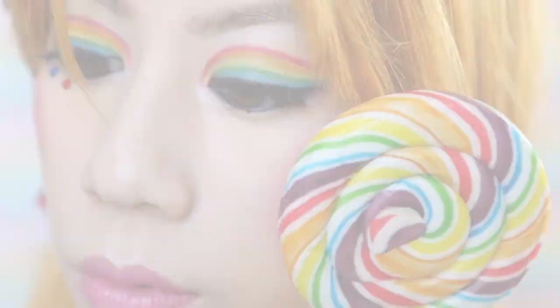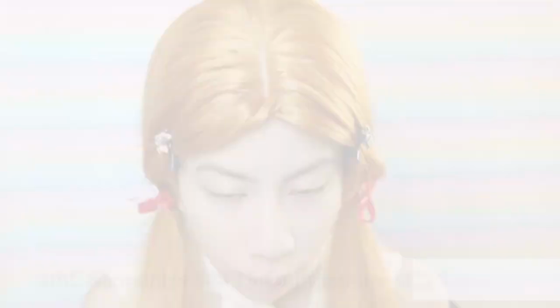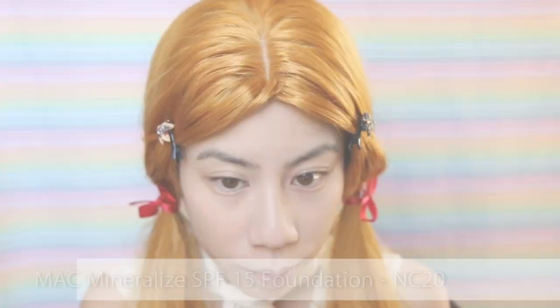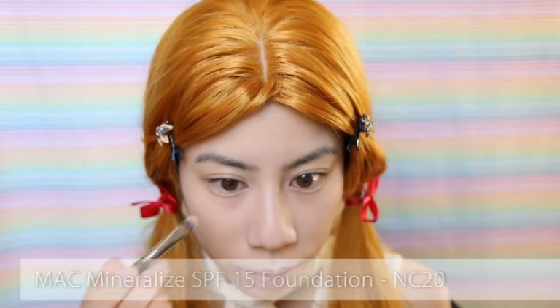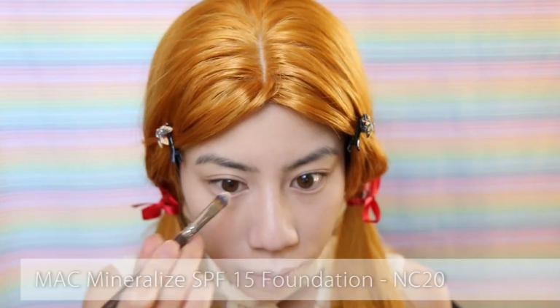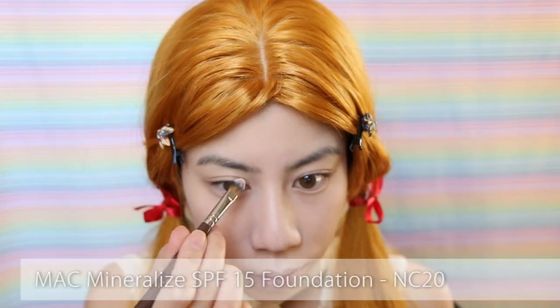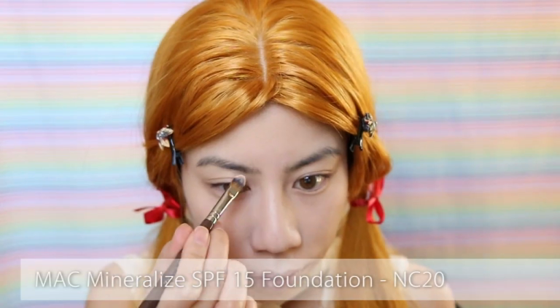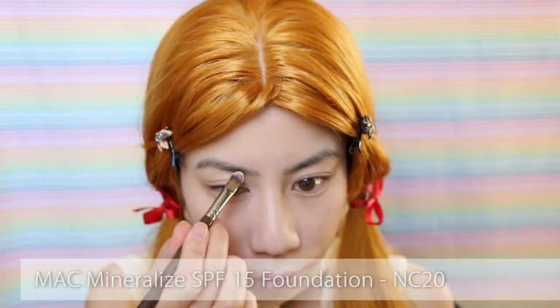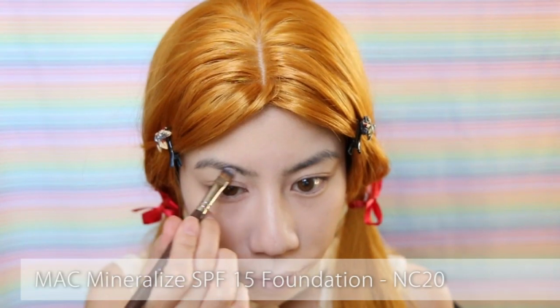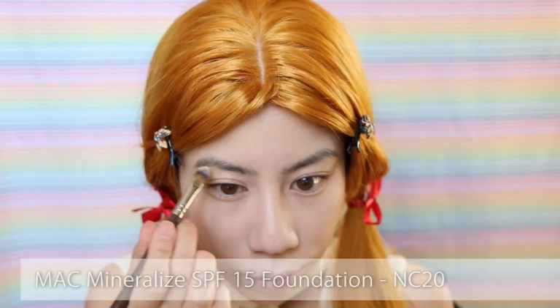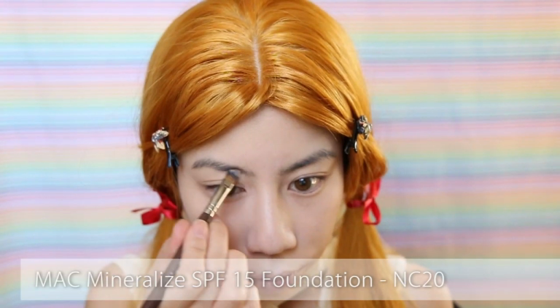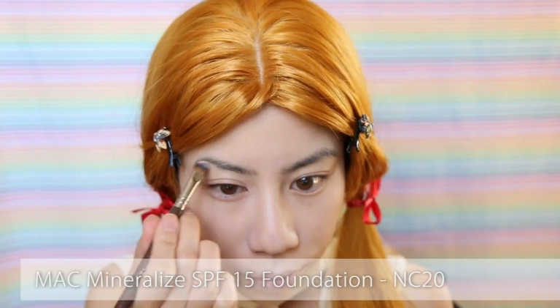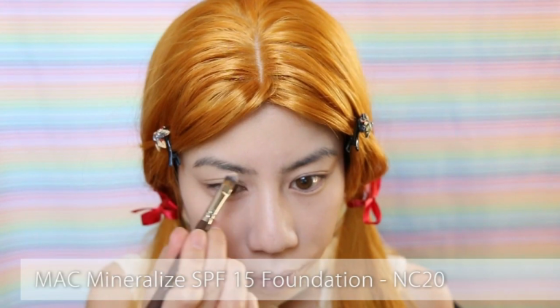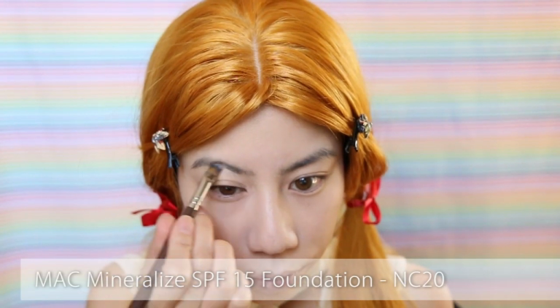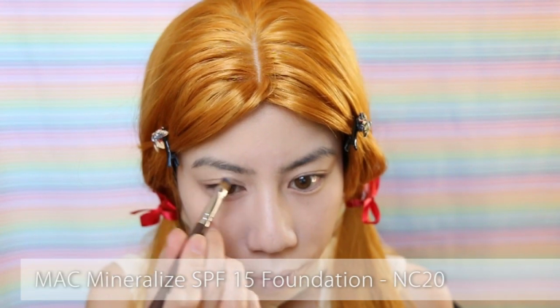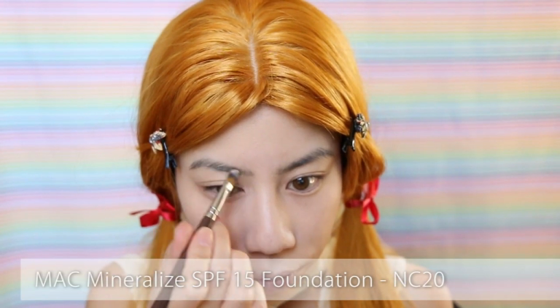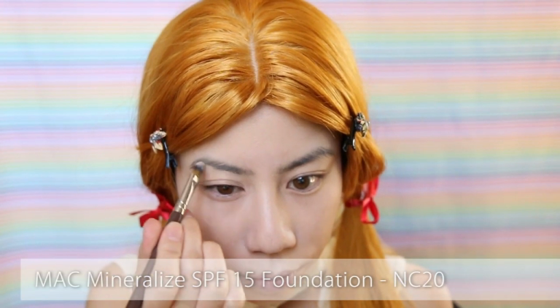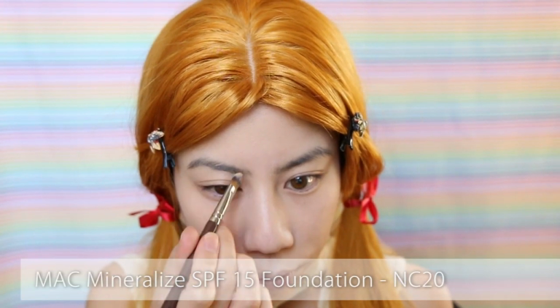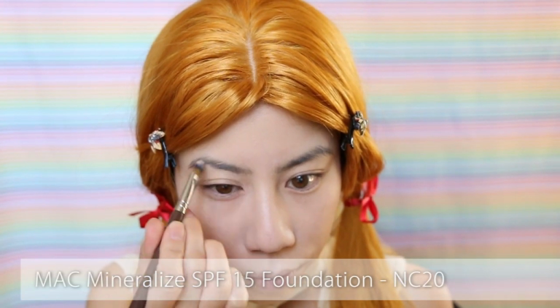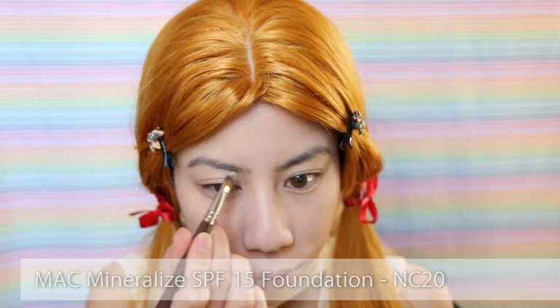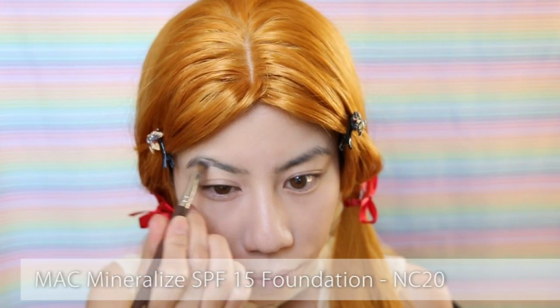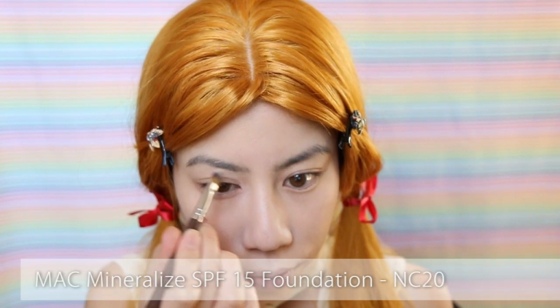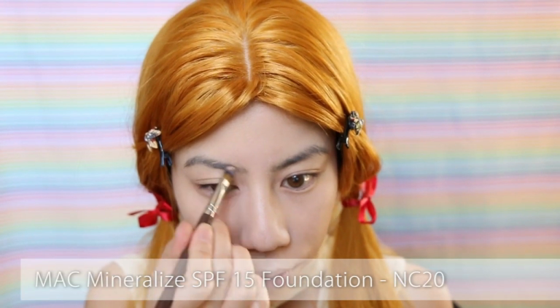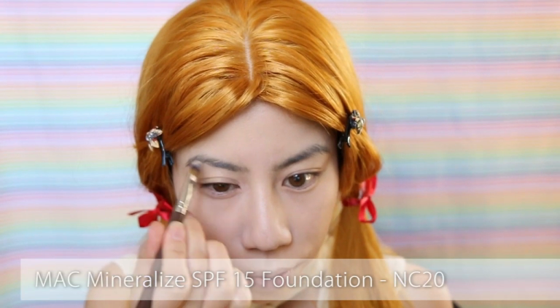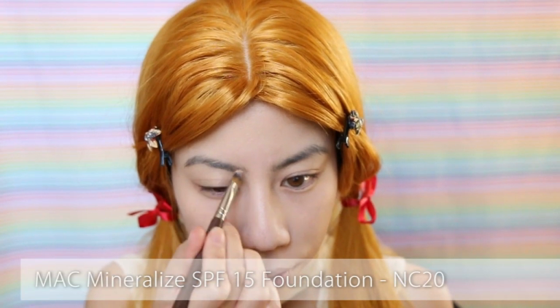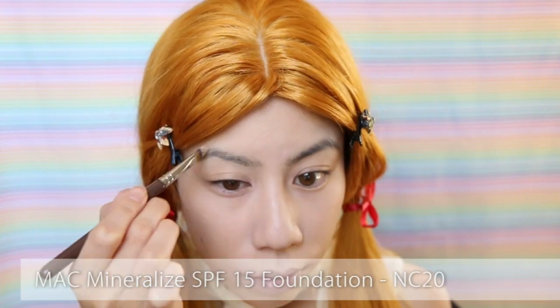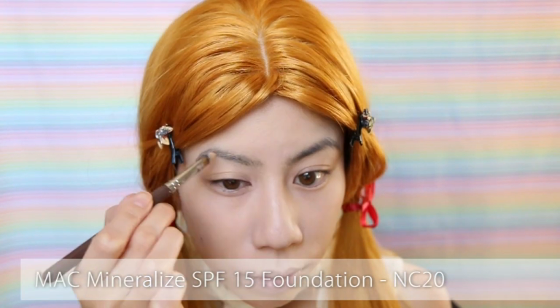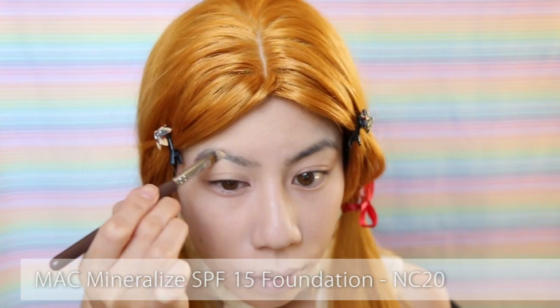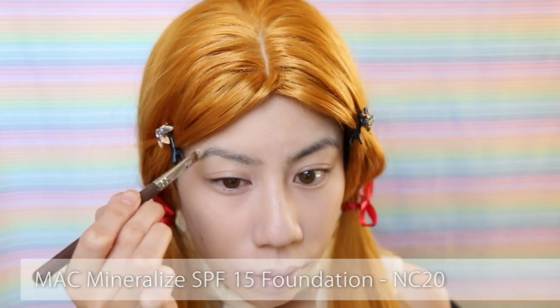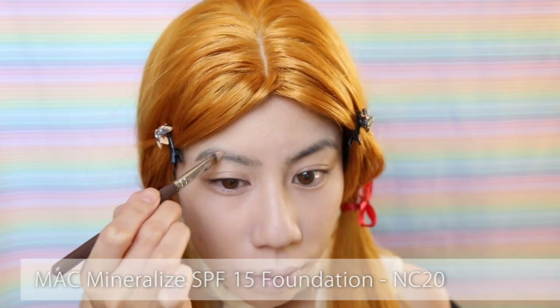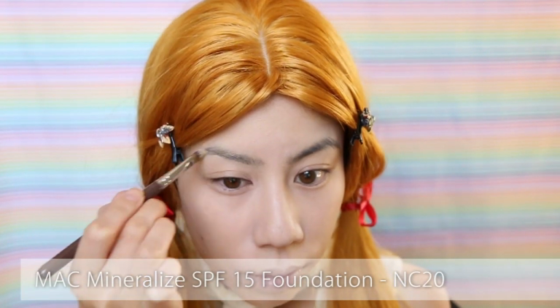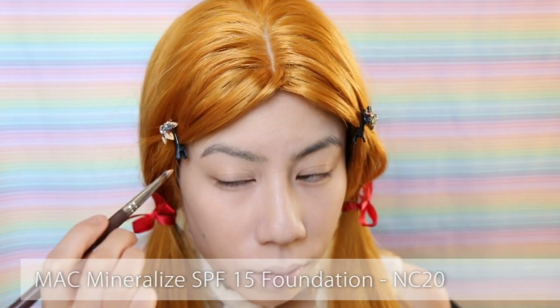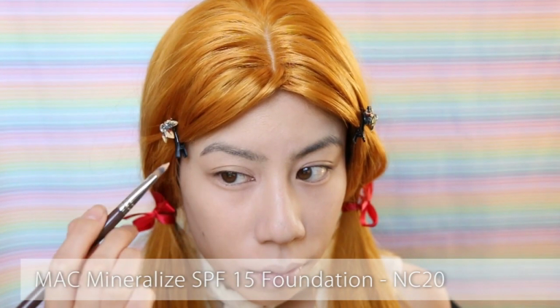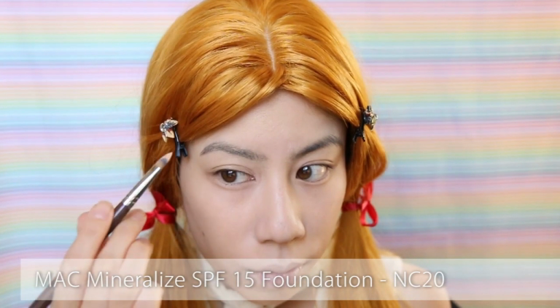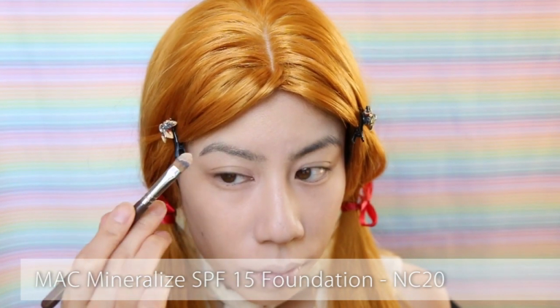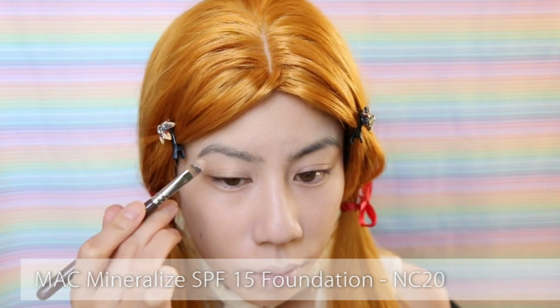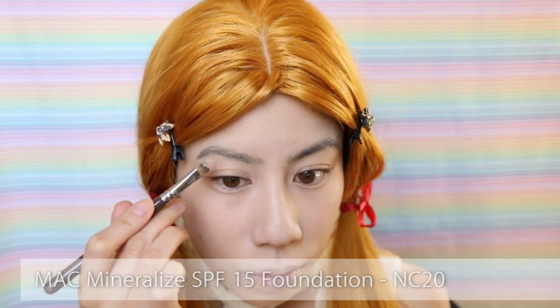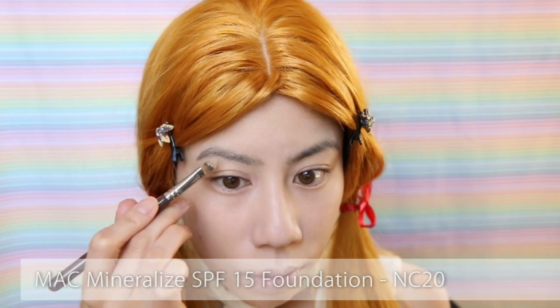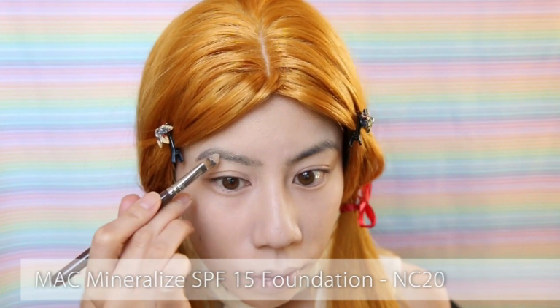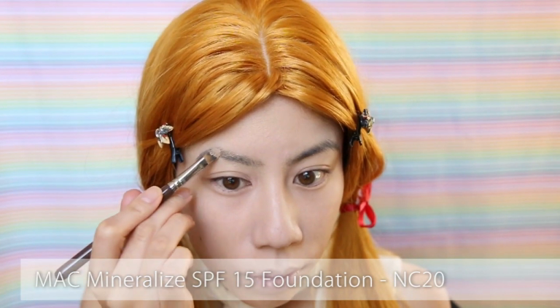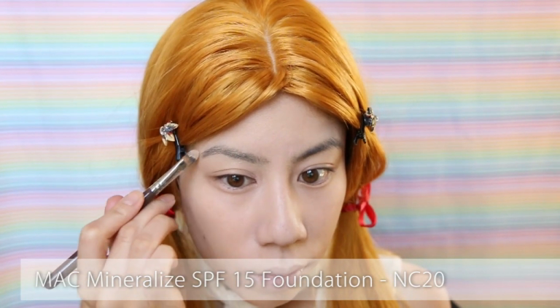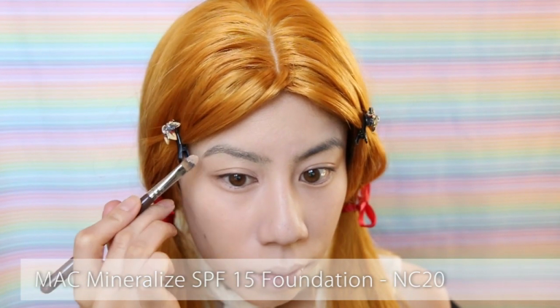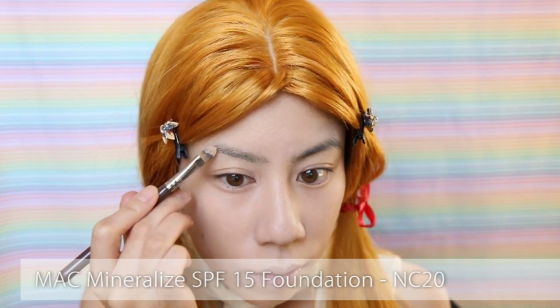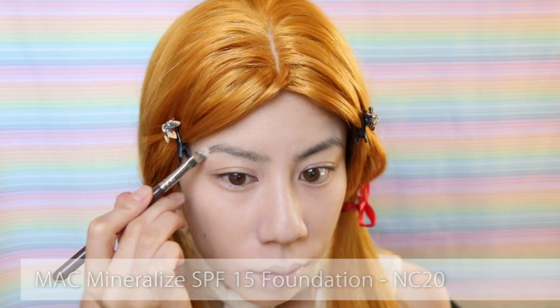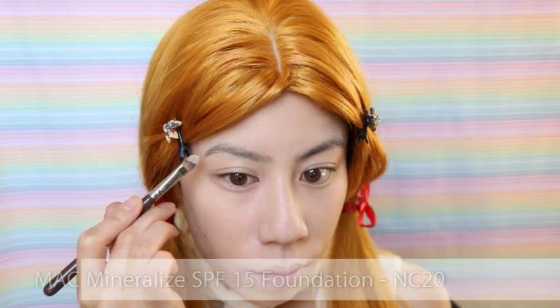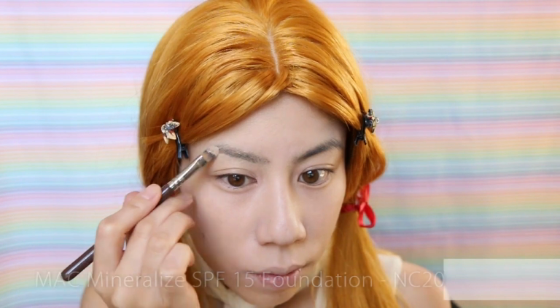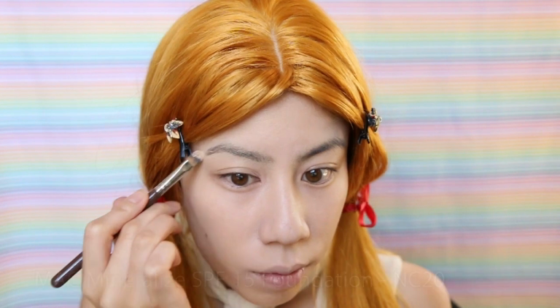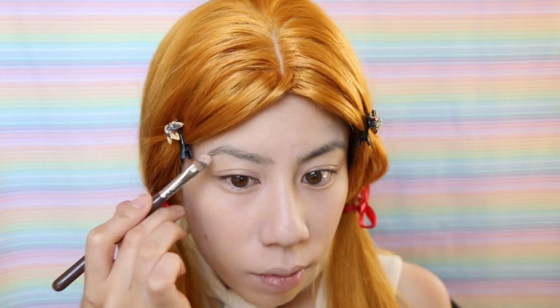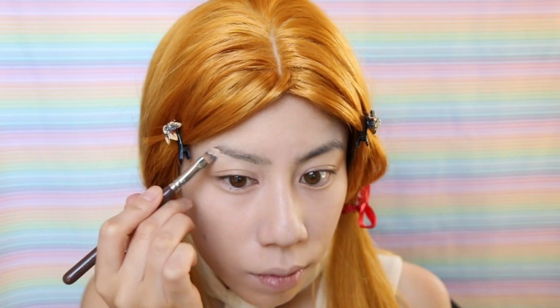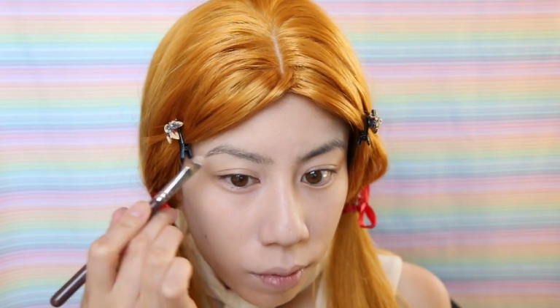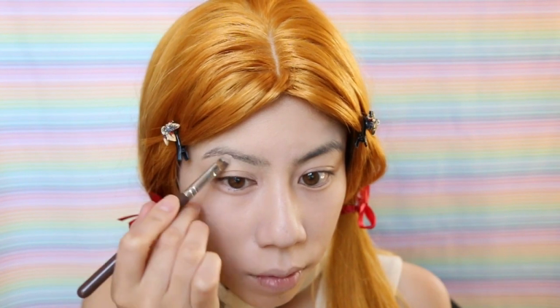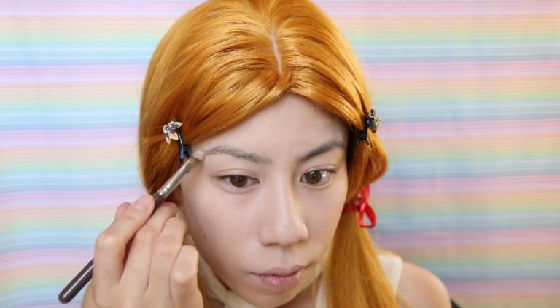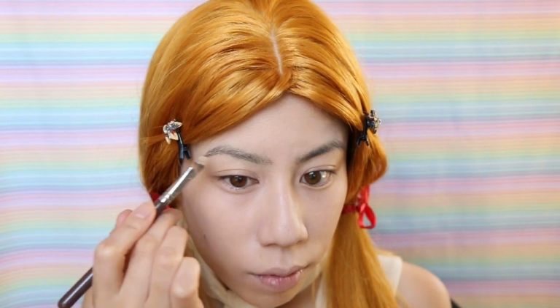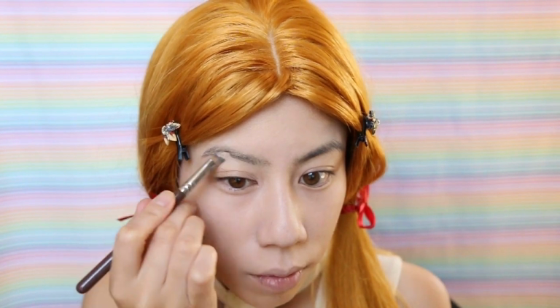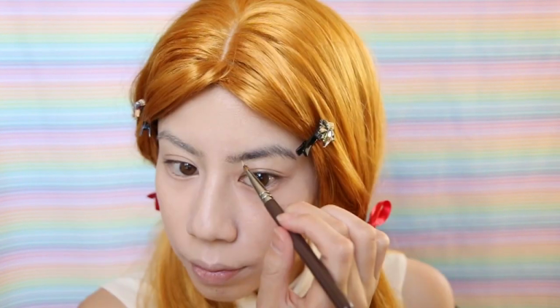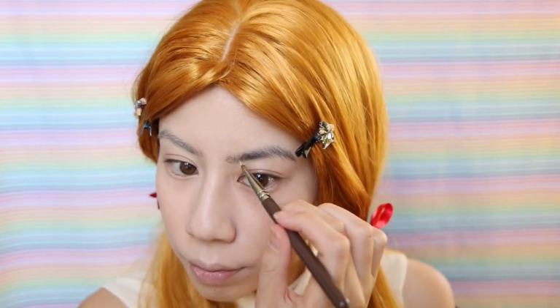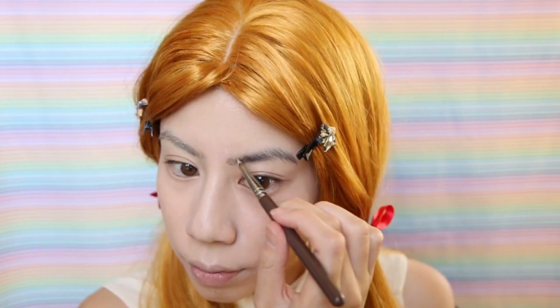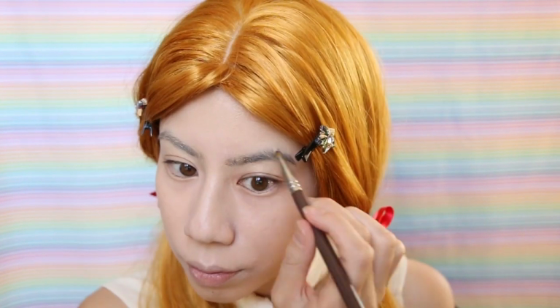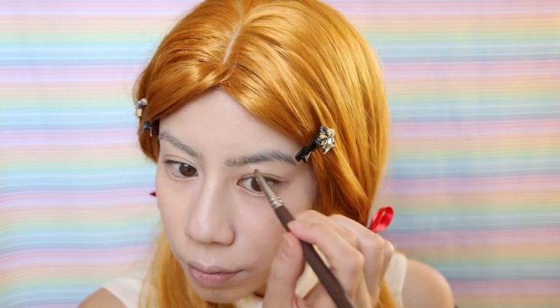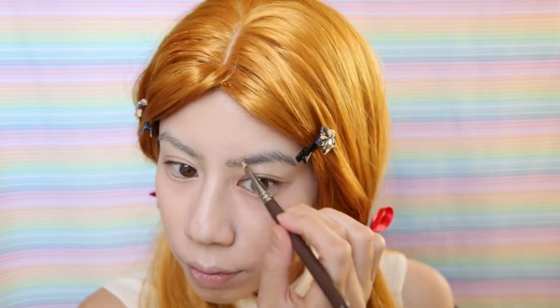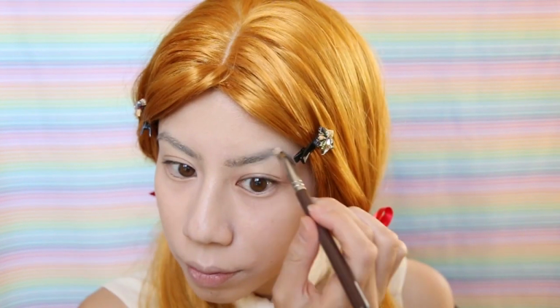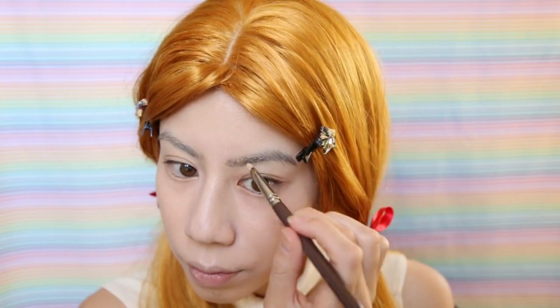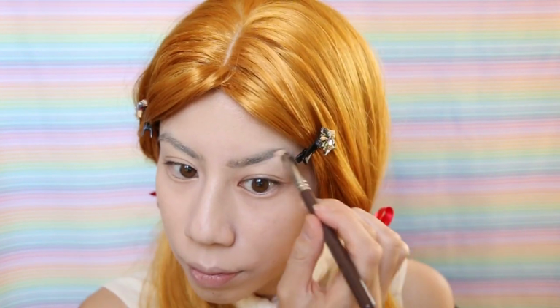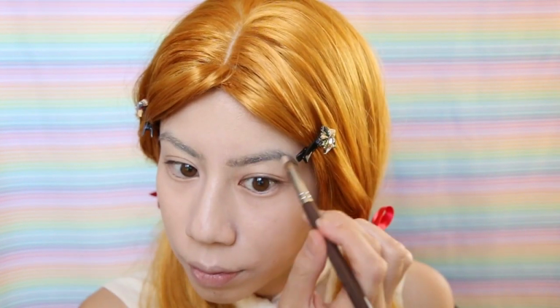After my base, the first thing I'm going to do is lighten my brows. They are so dark and really don't suit the wig at all.